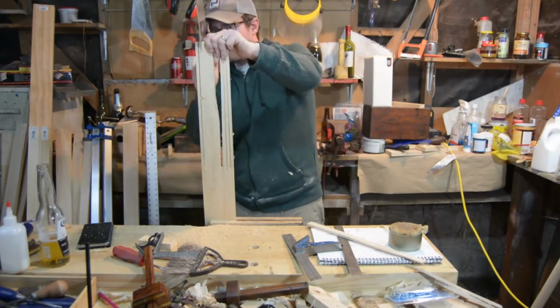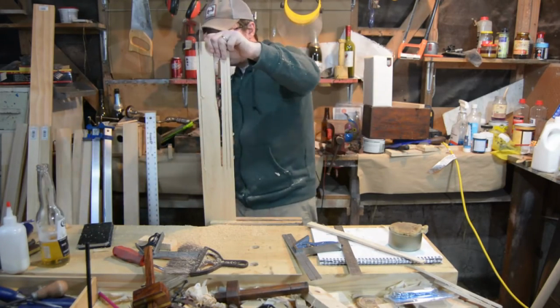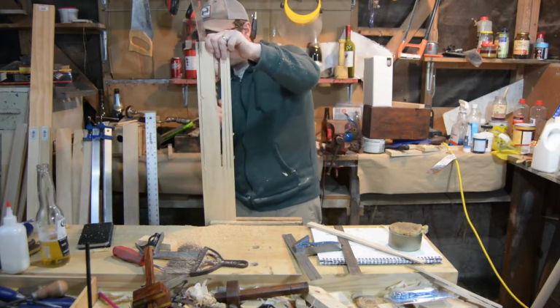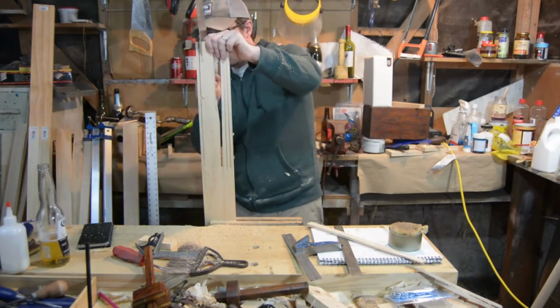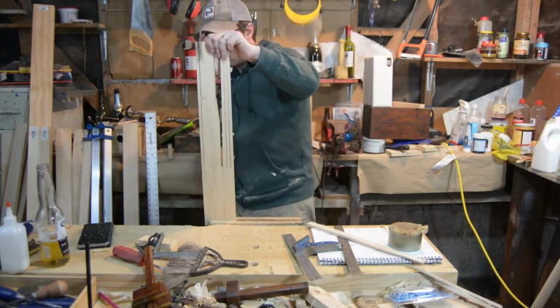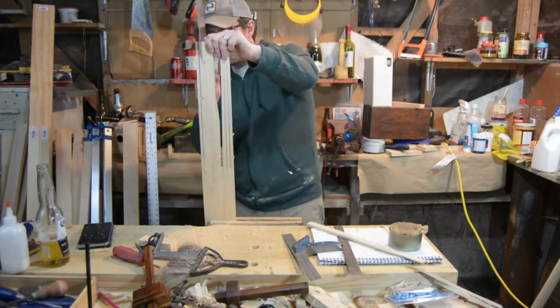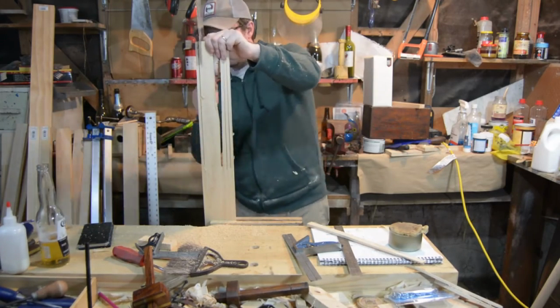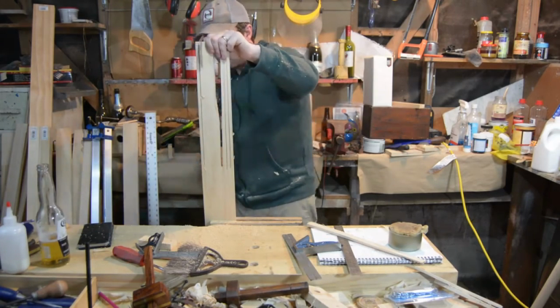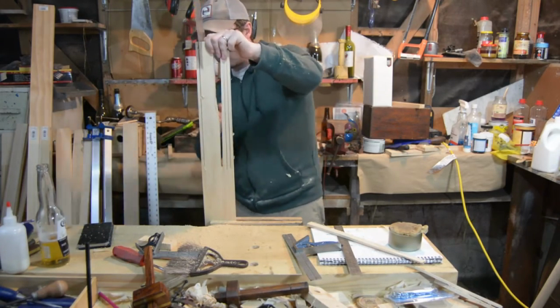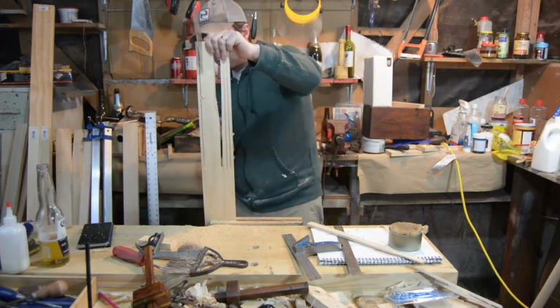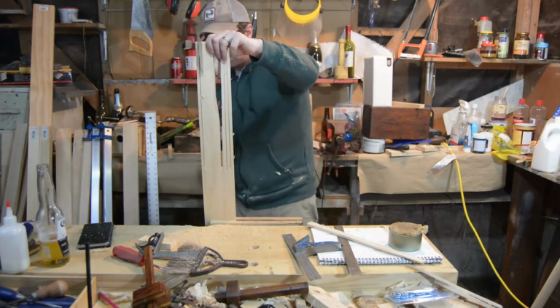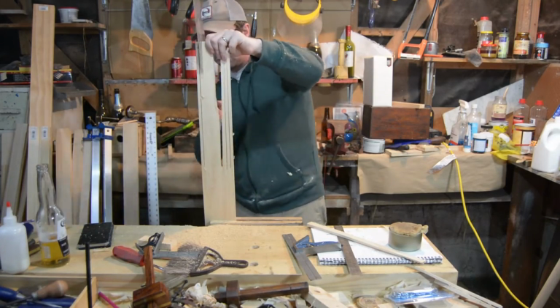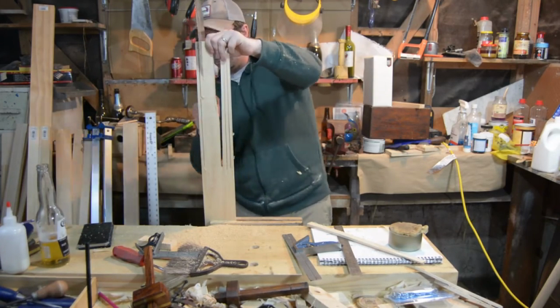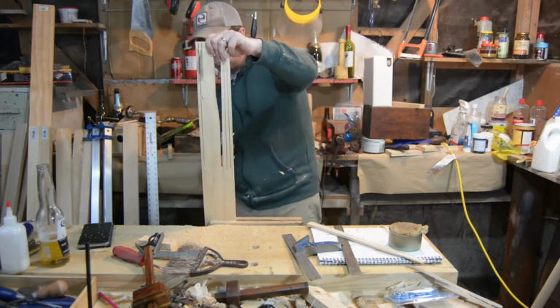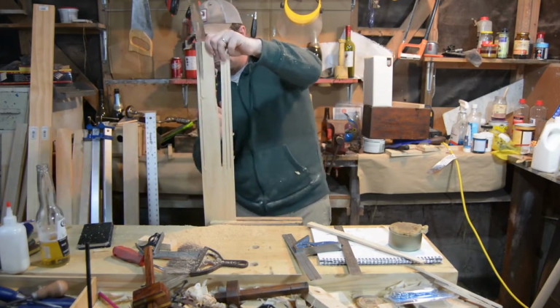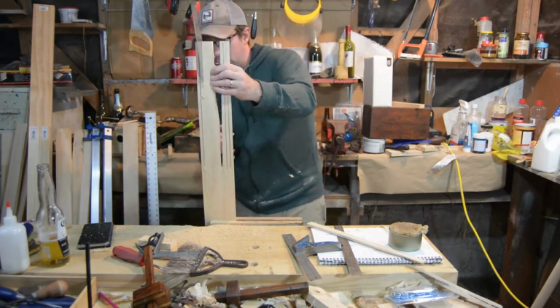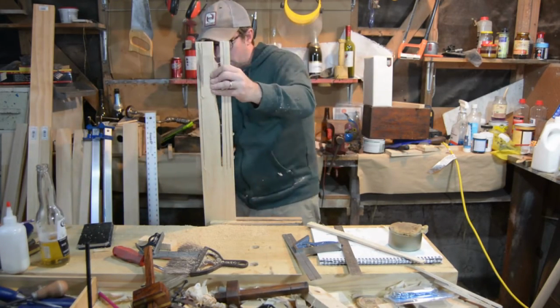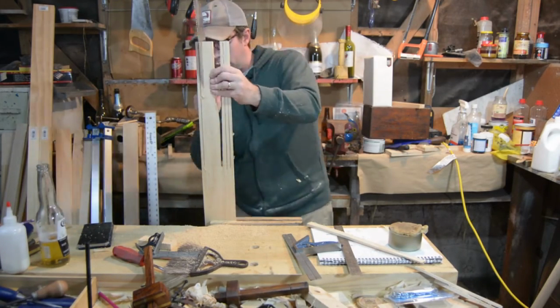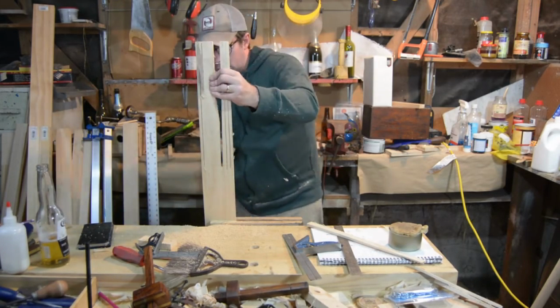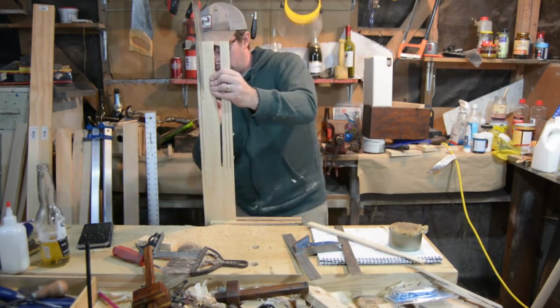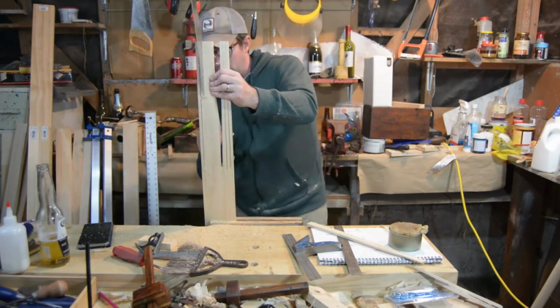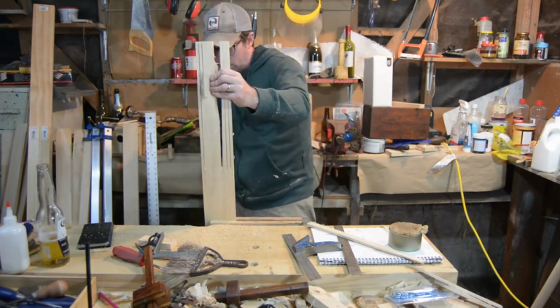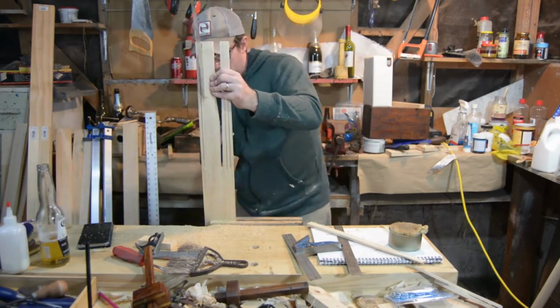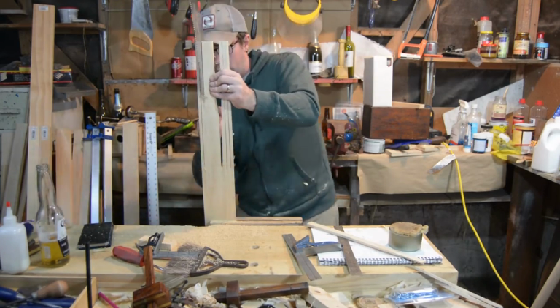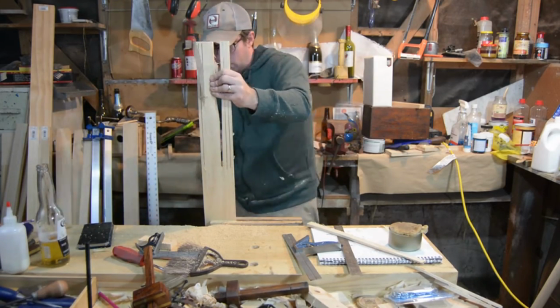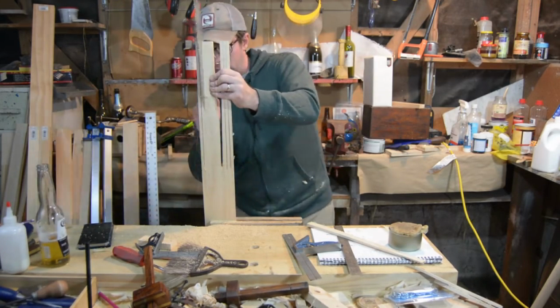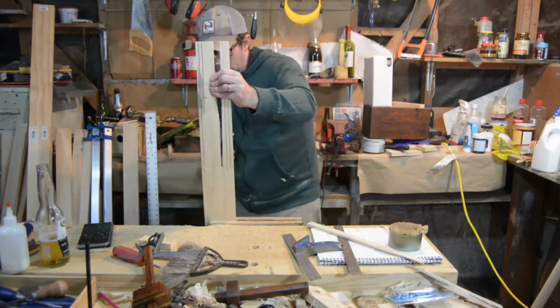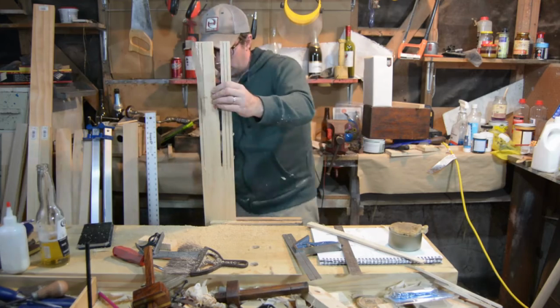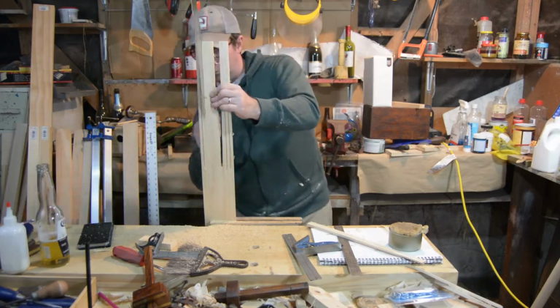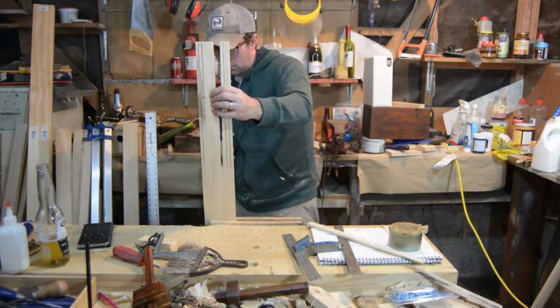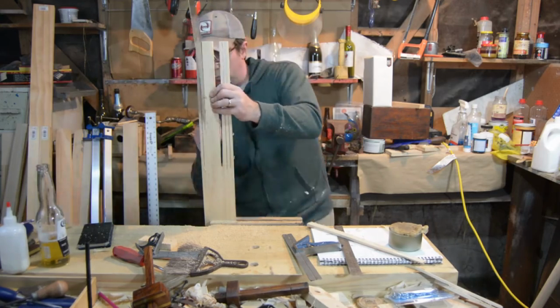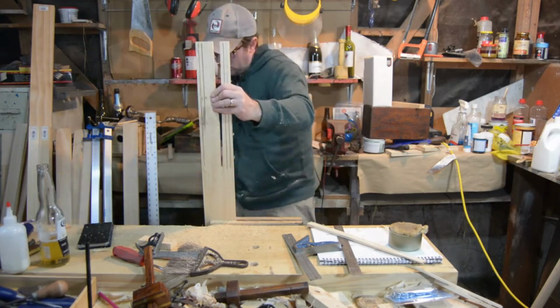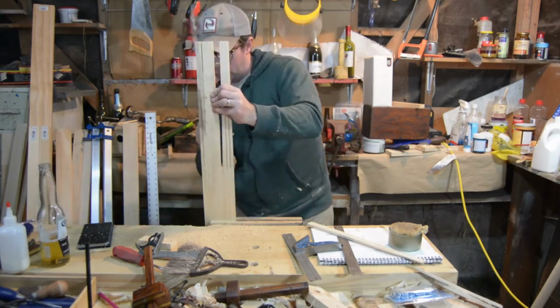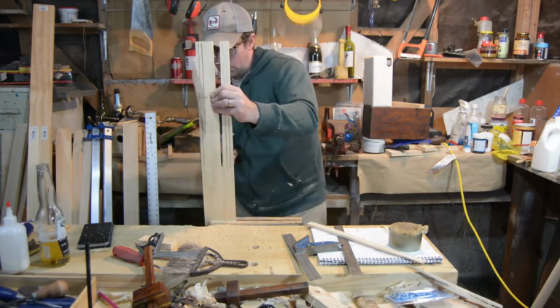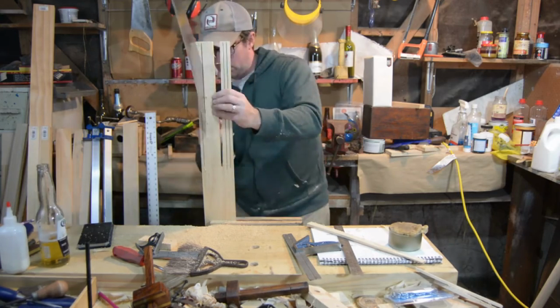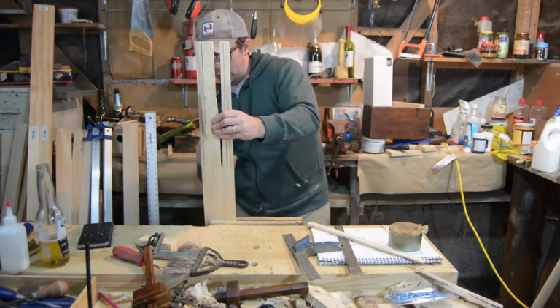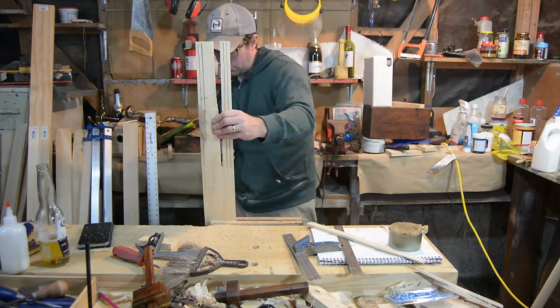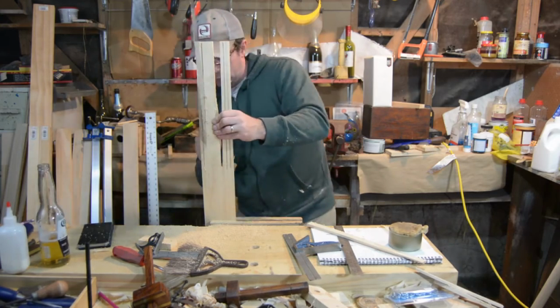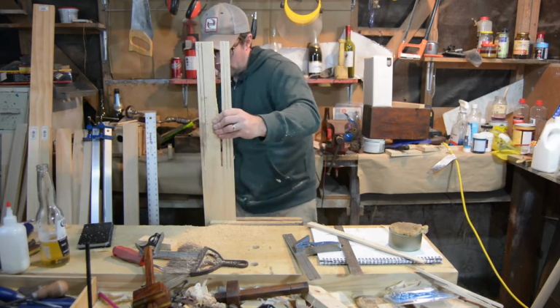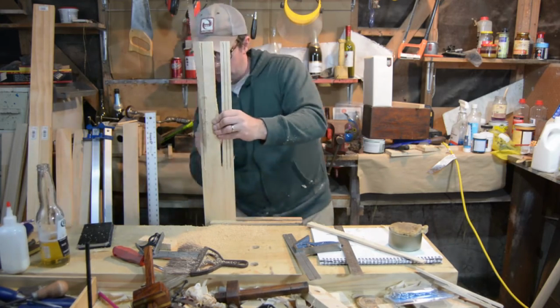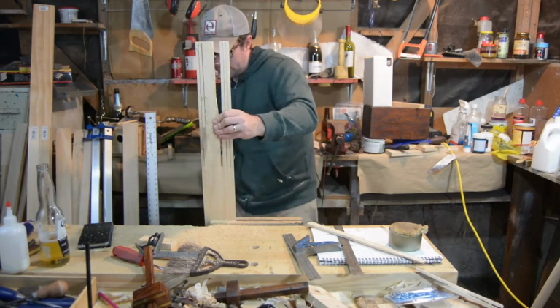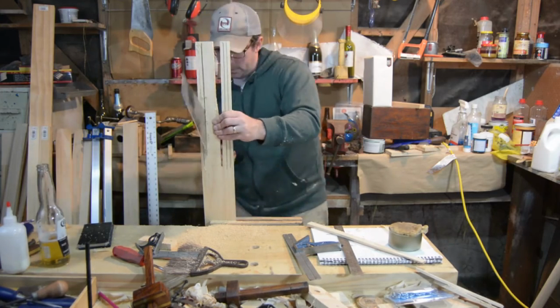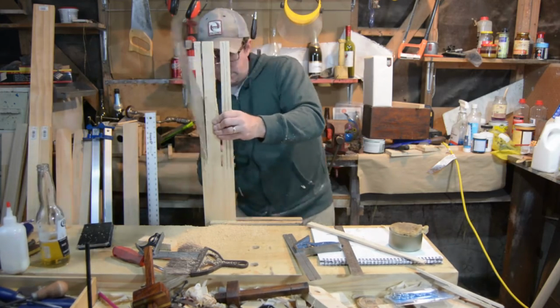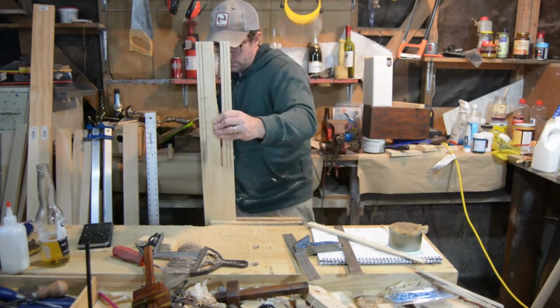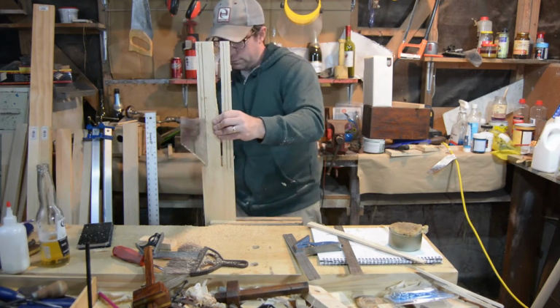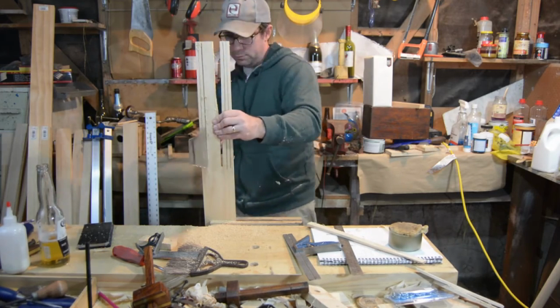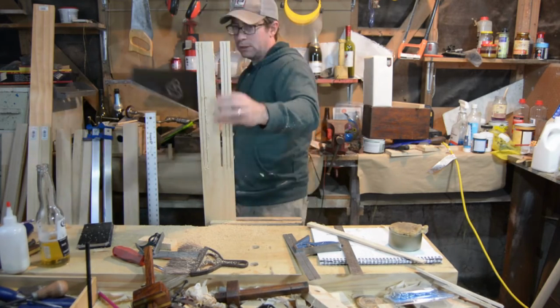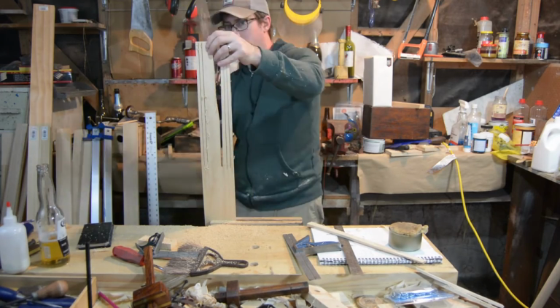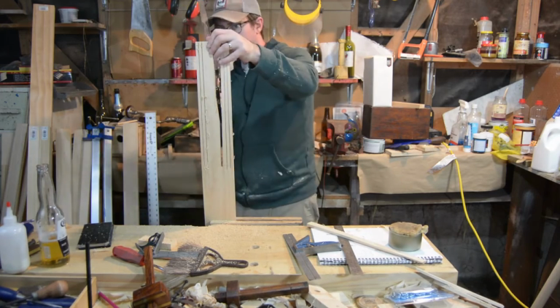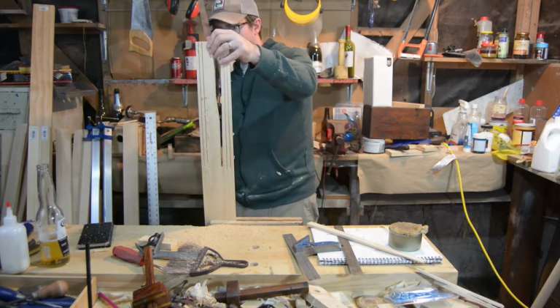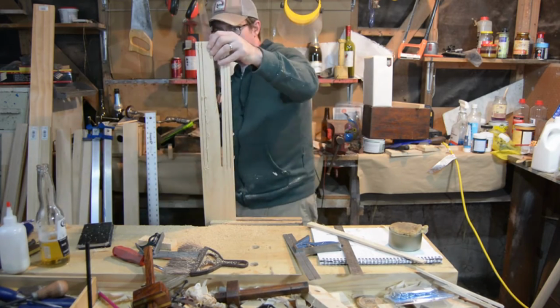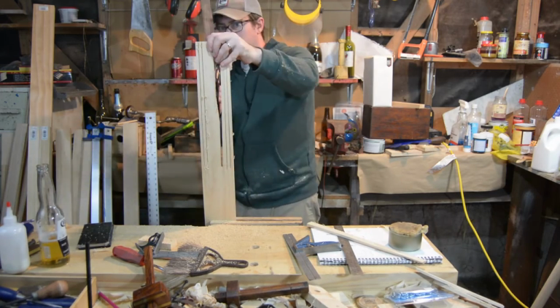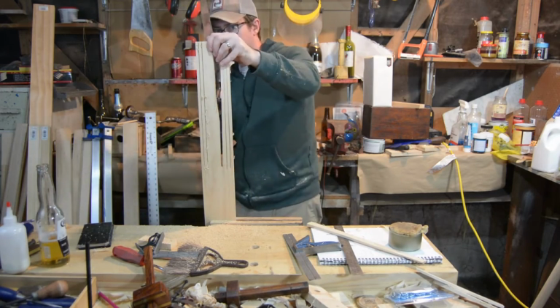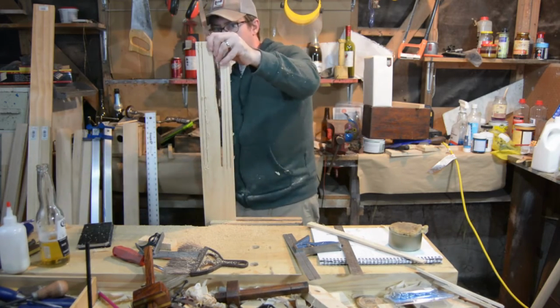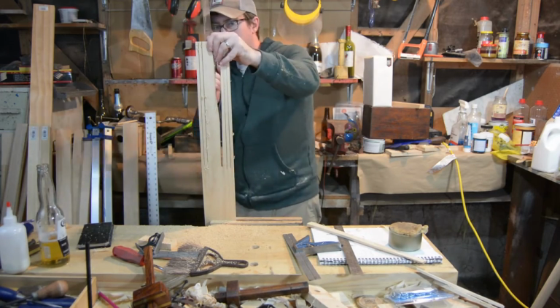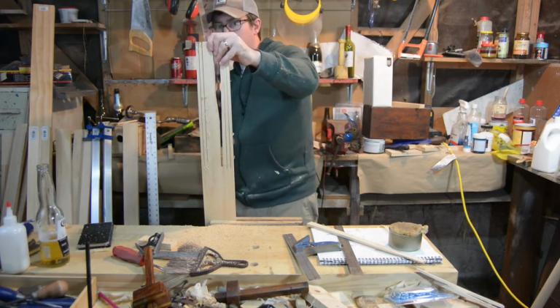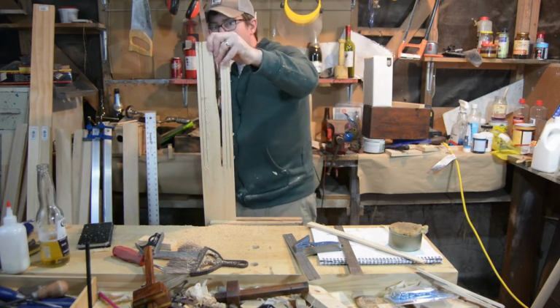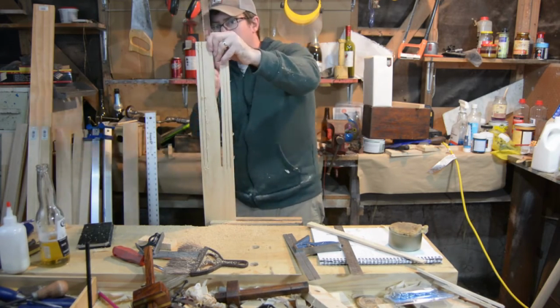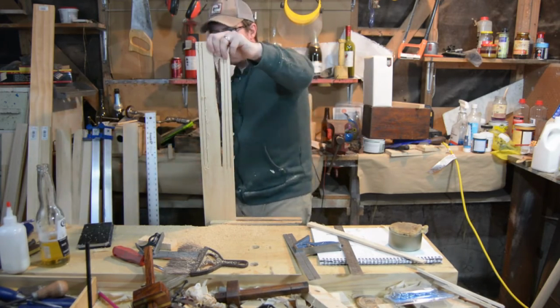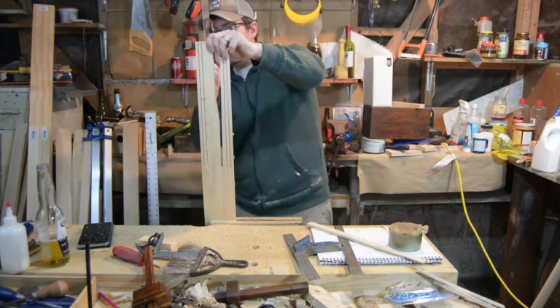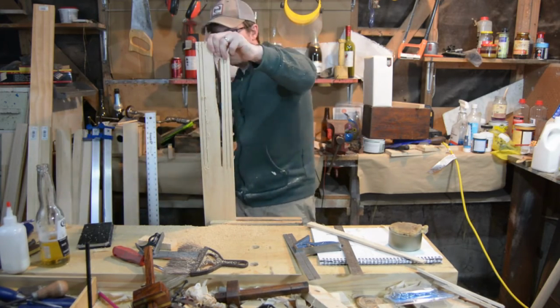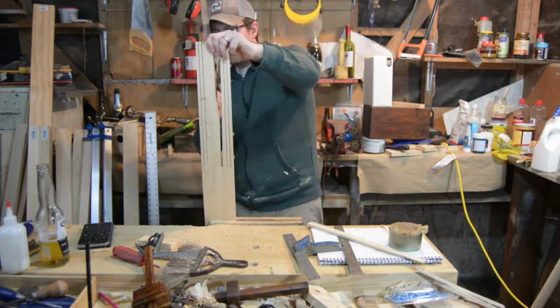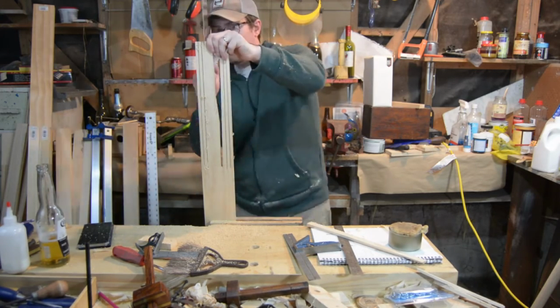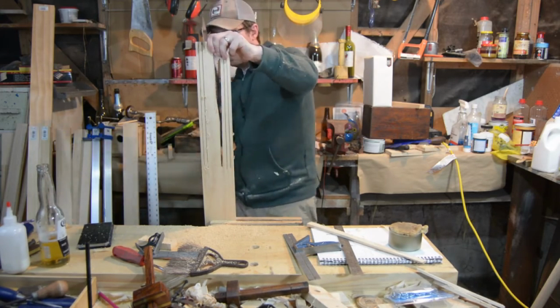I needed some longer pieces so I went back and ripped some more. You can see where I leveraged it — it broke a piece out.